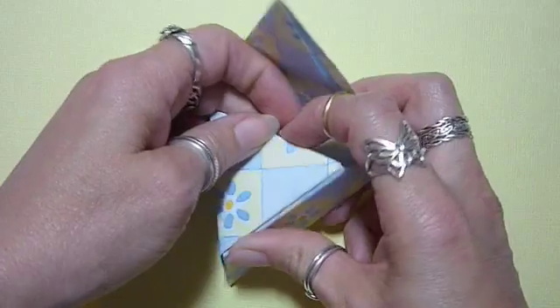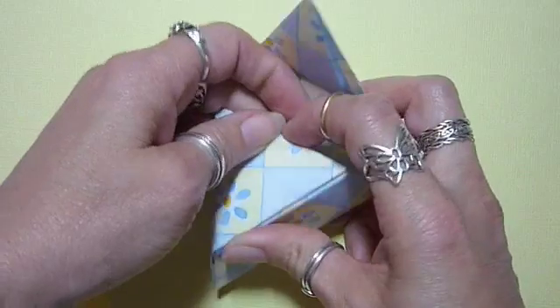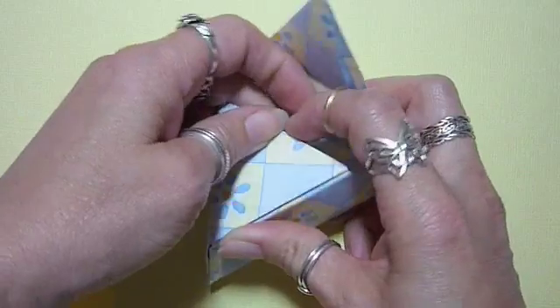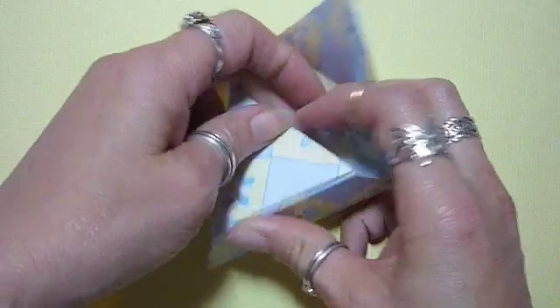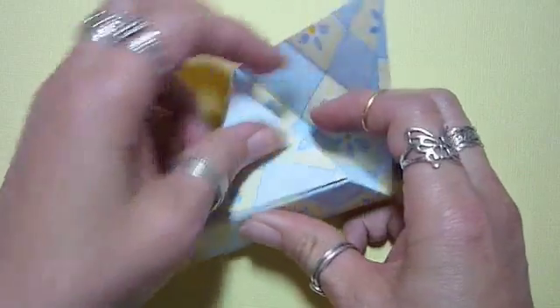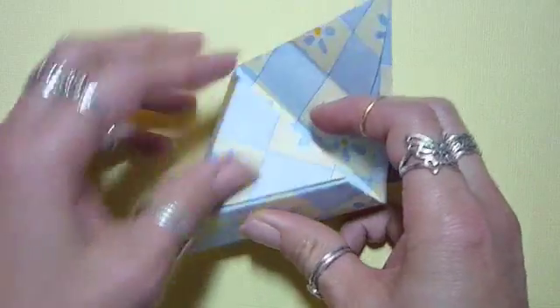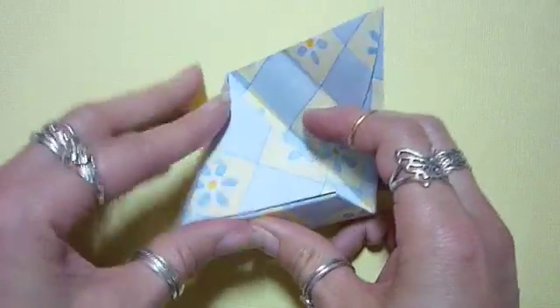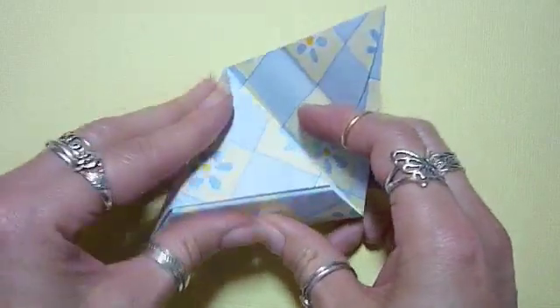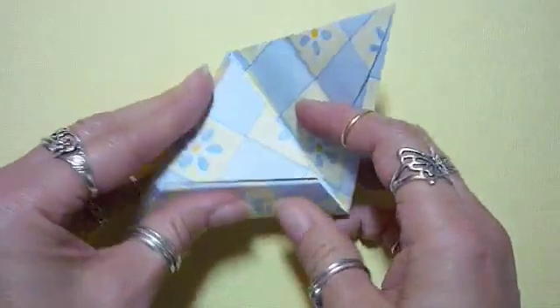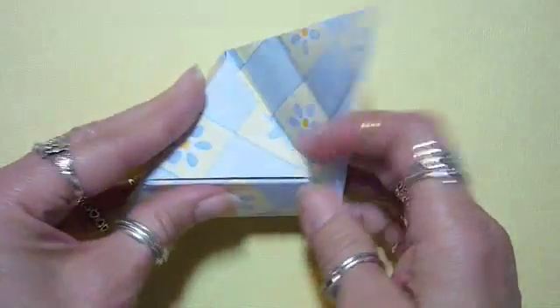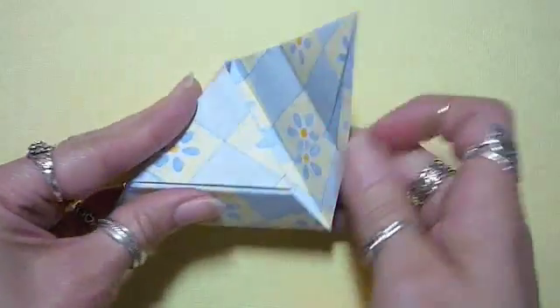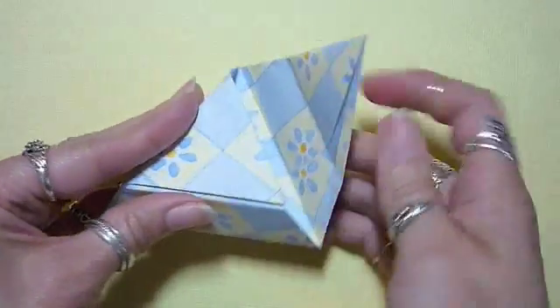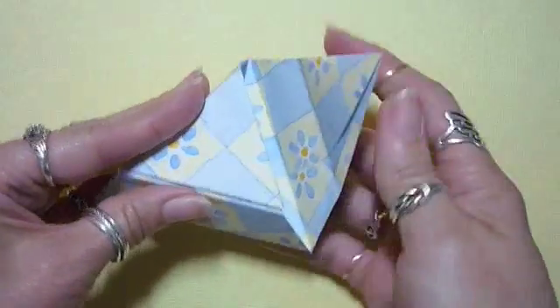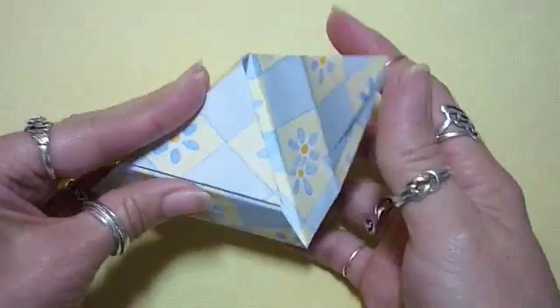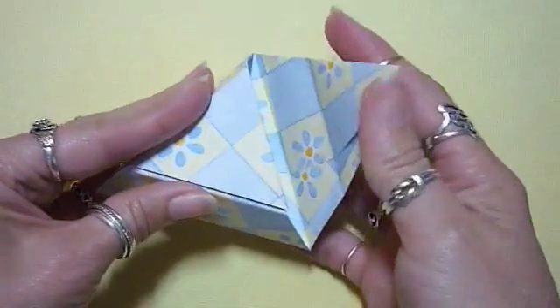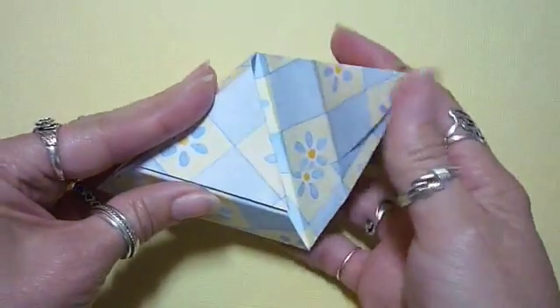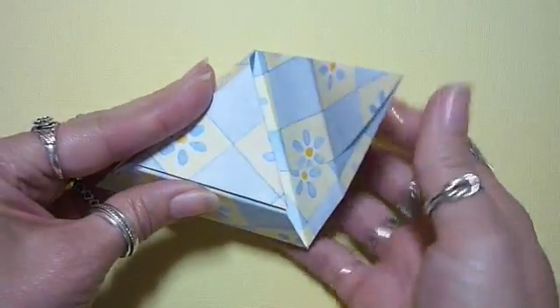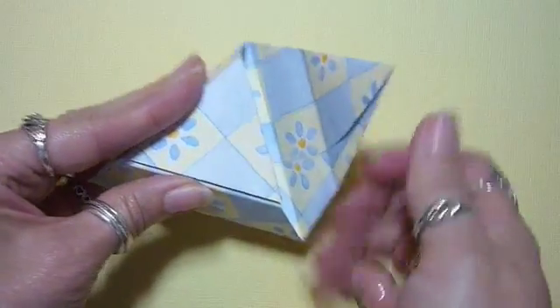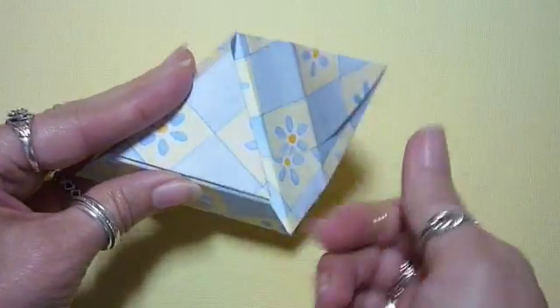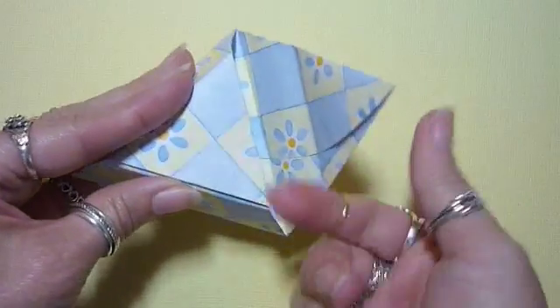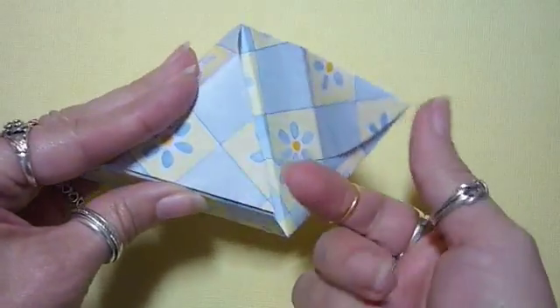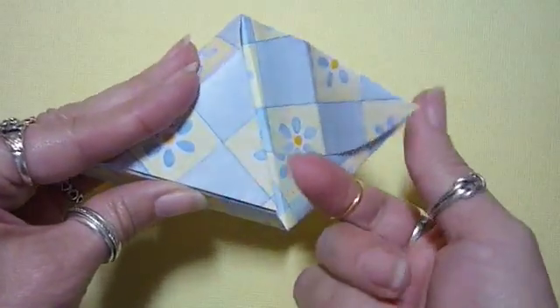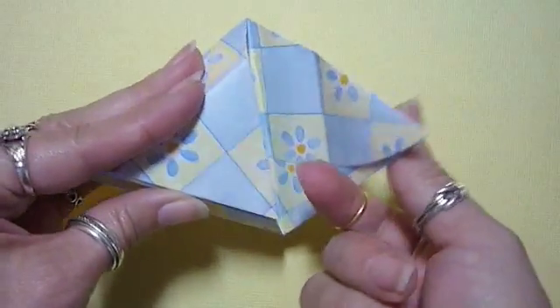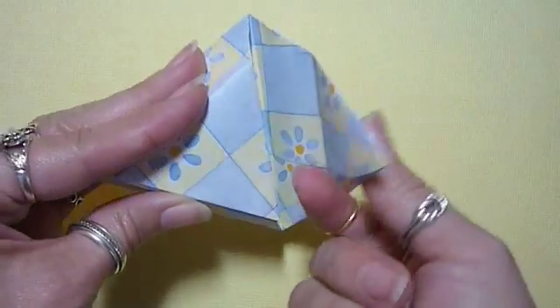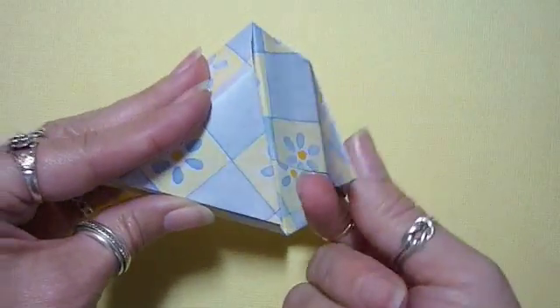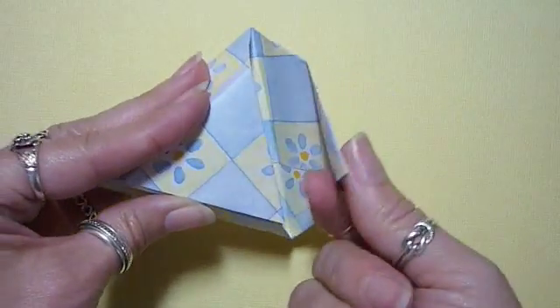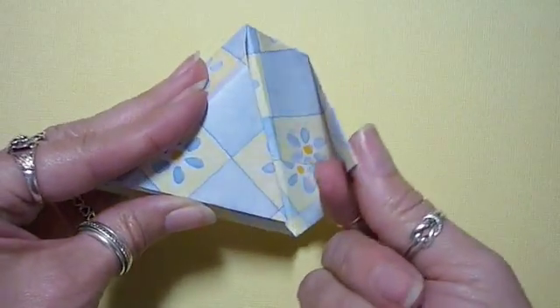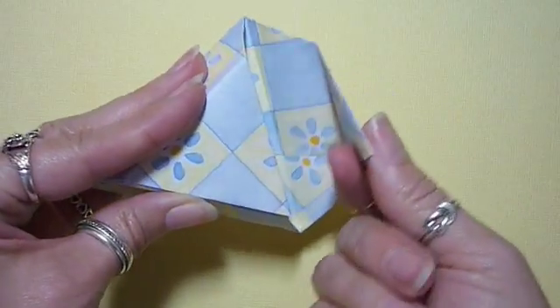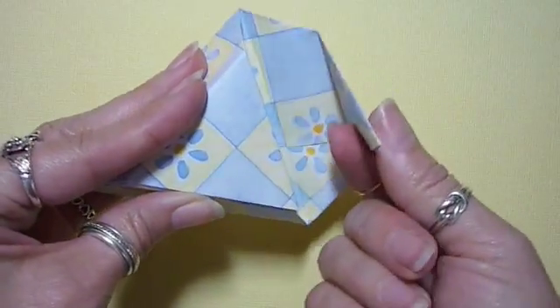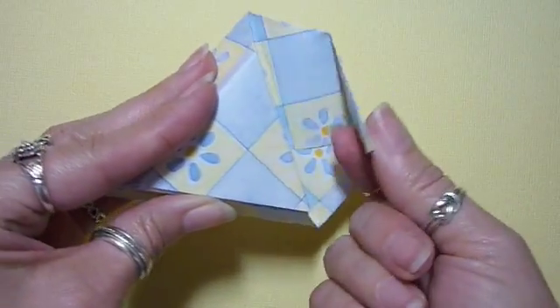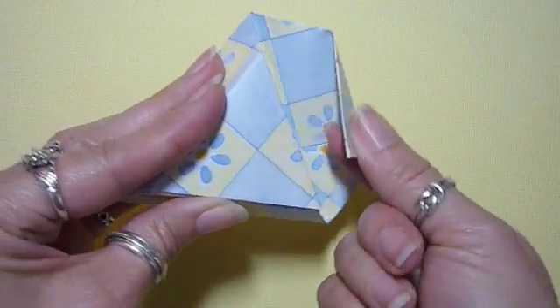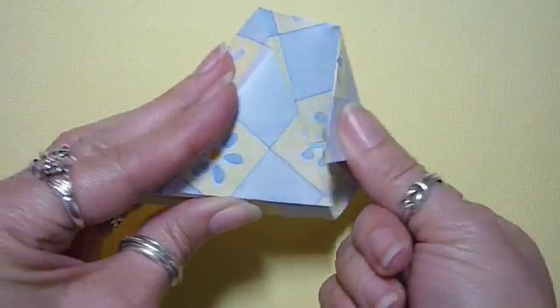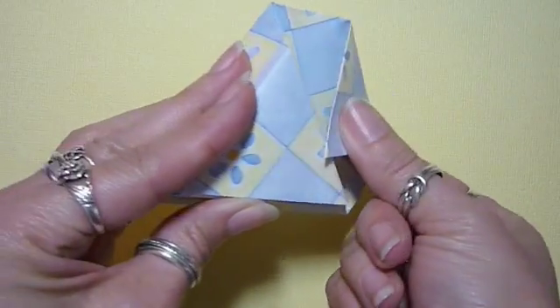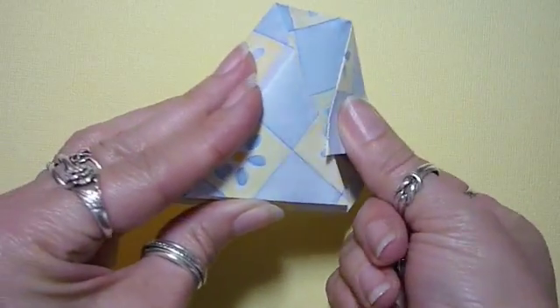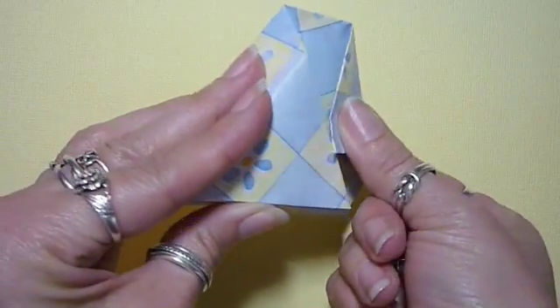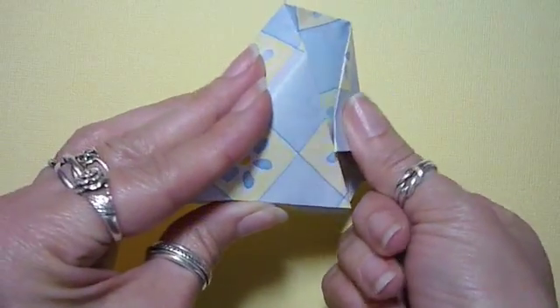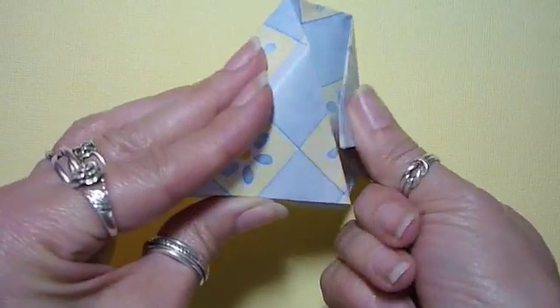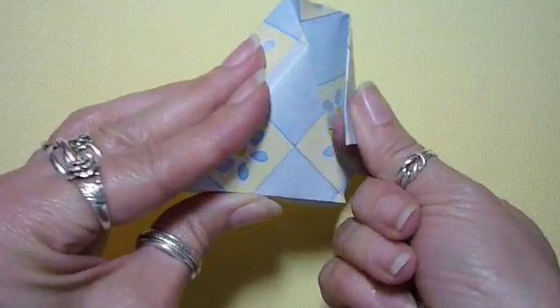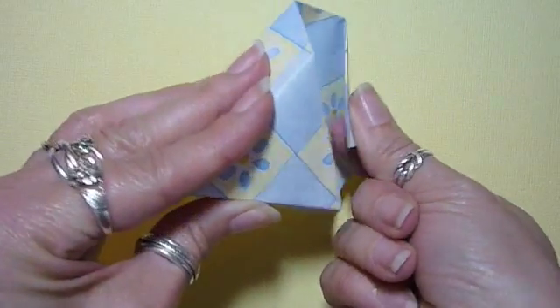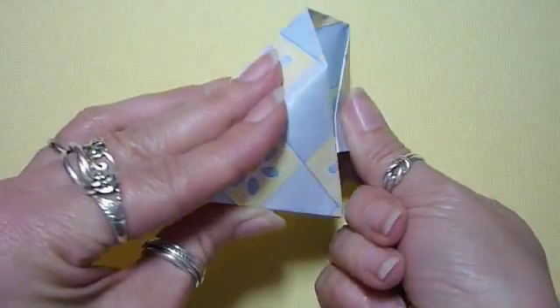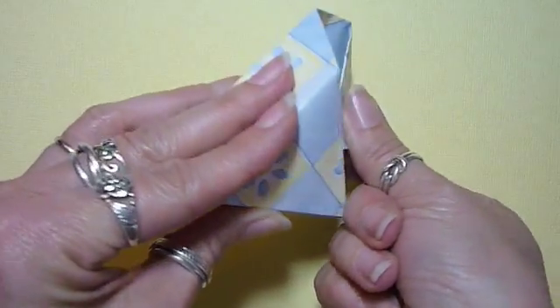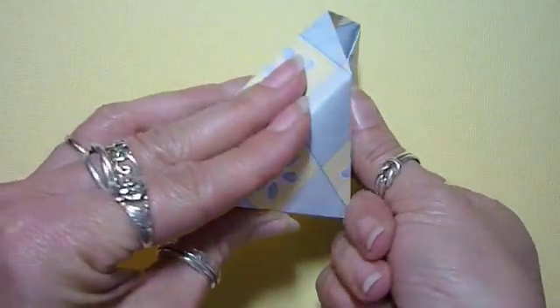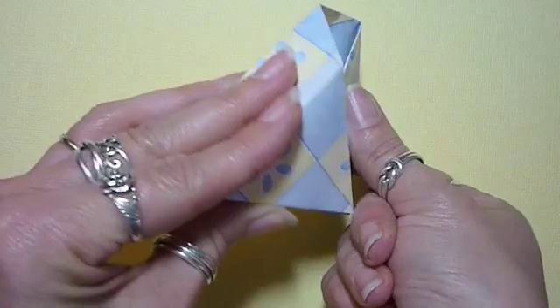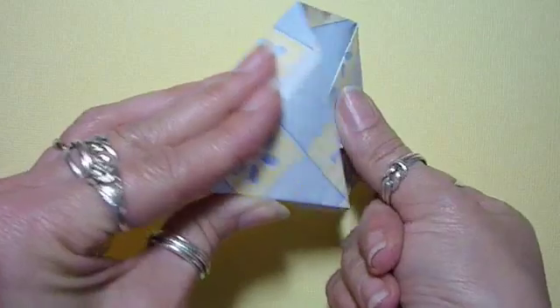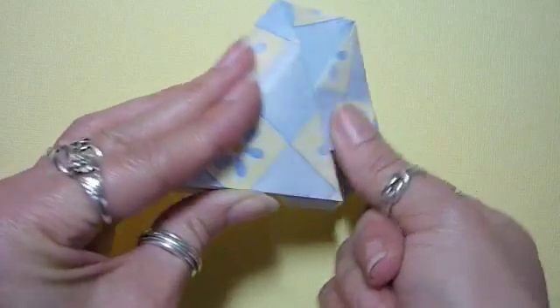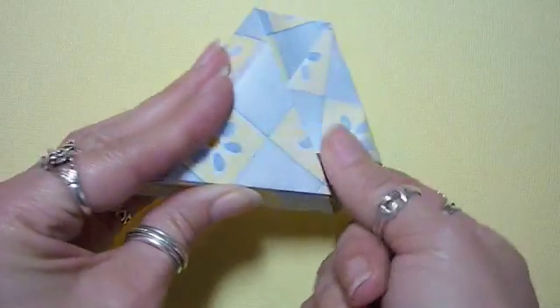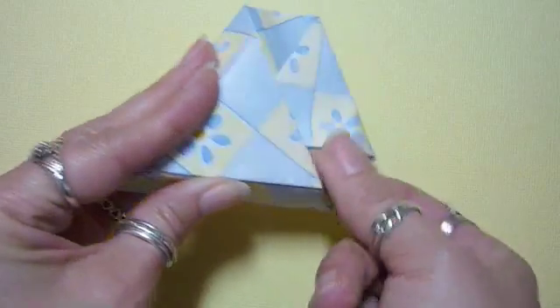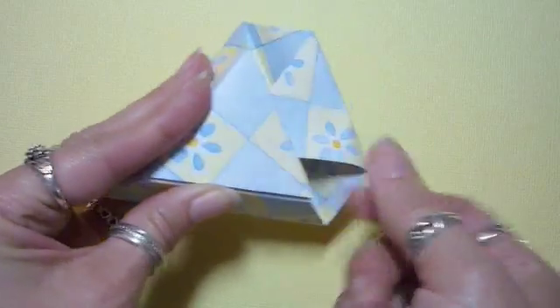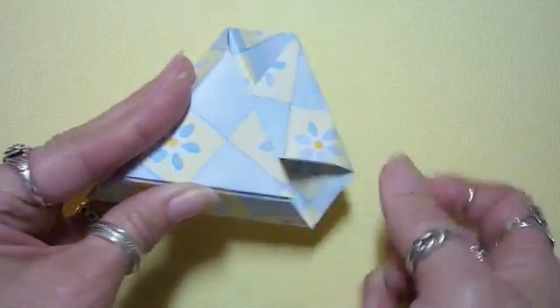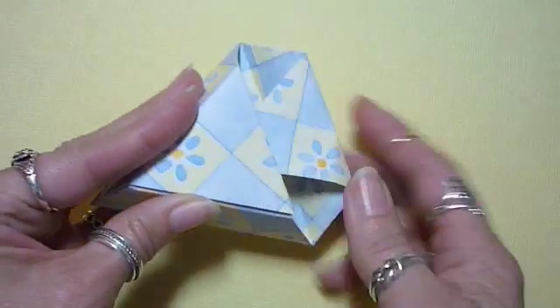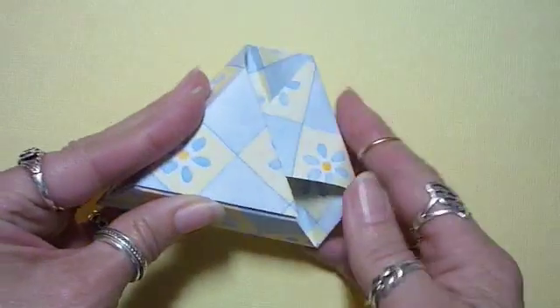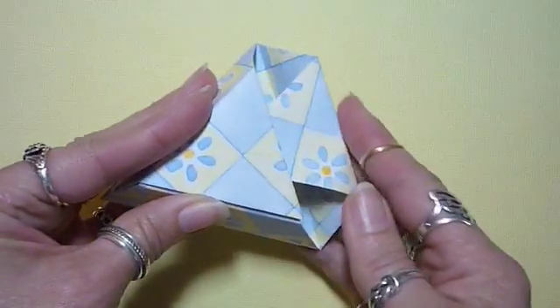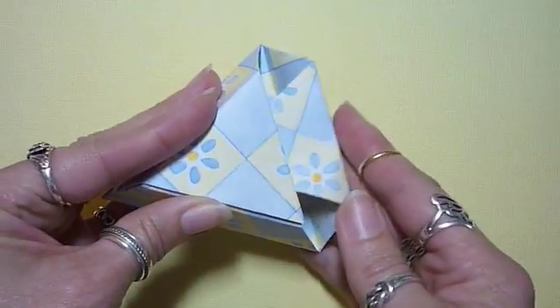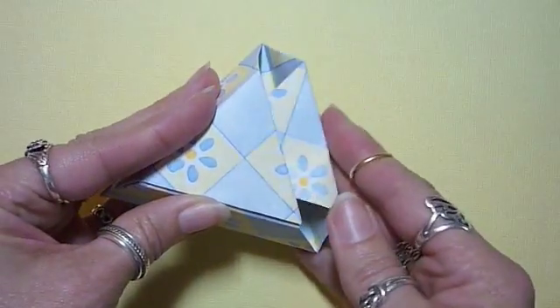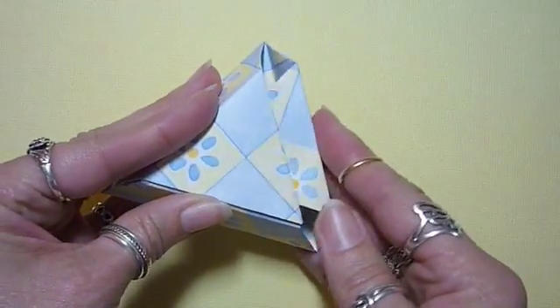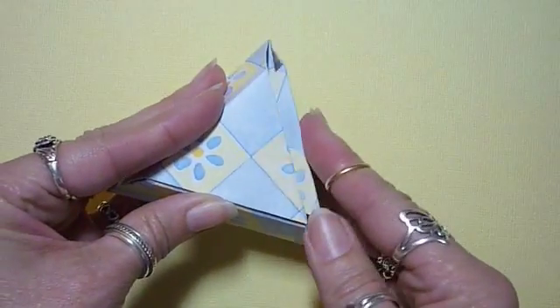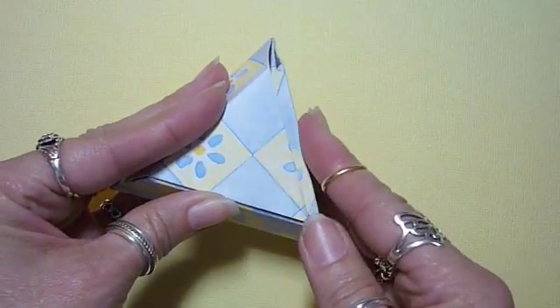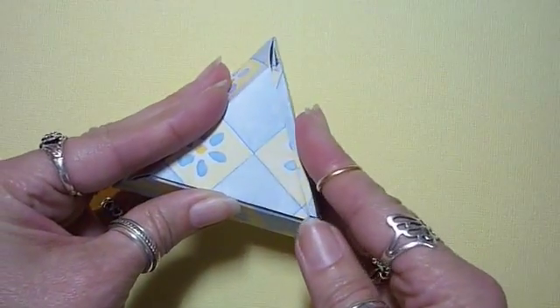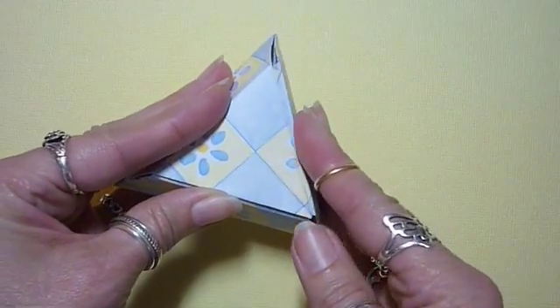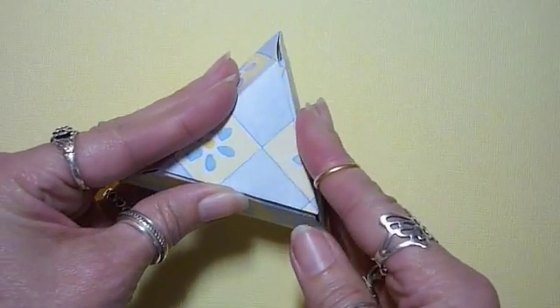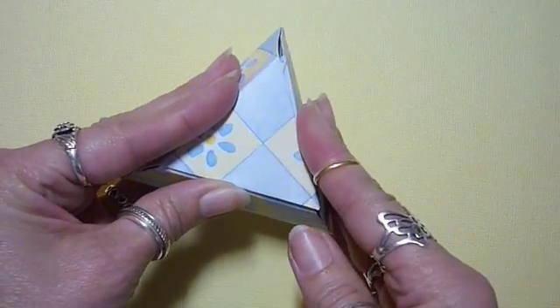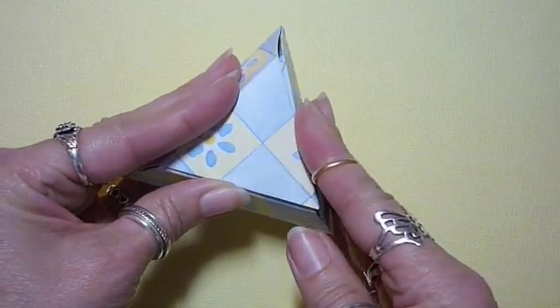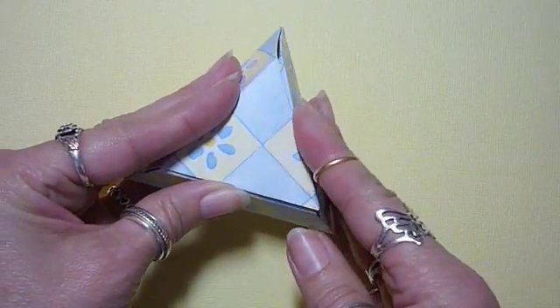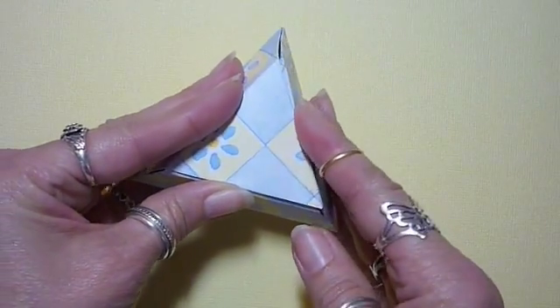And to close your box, simply tuck the last corner inside. The contents will help hold it closed.